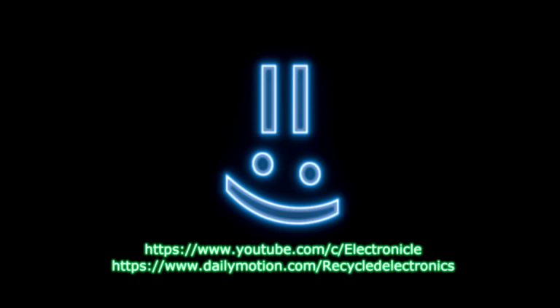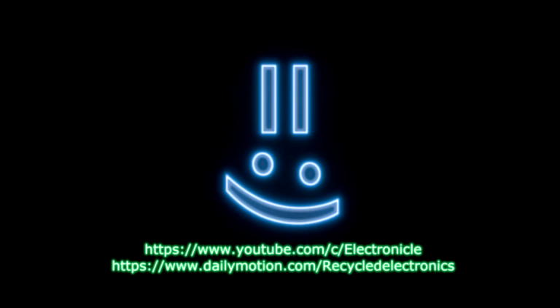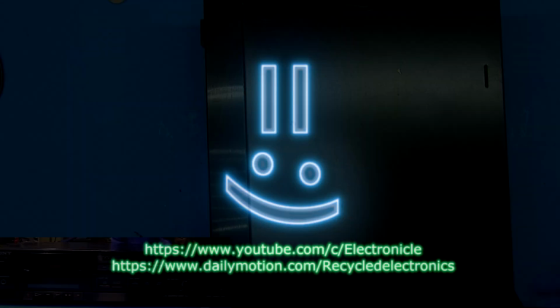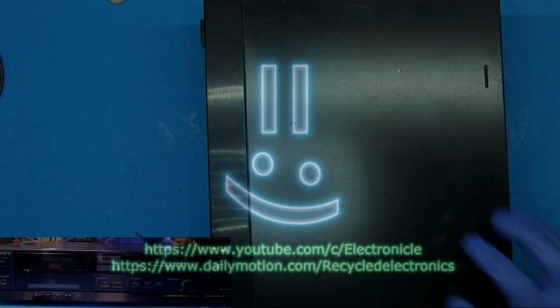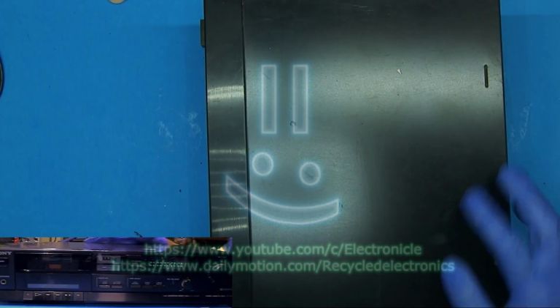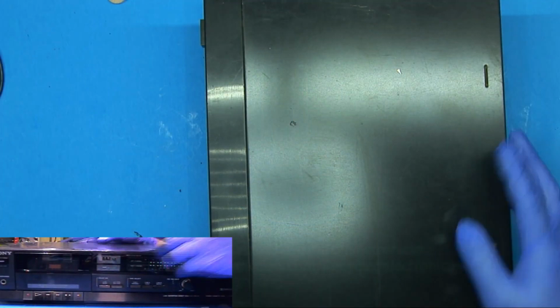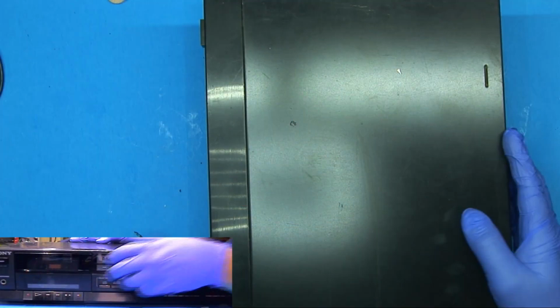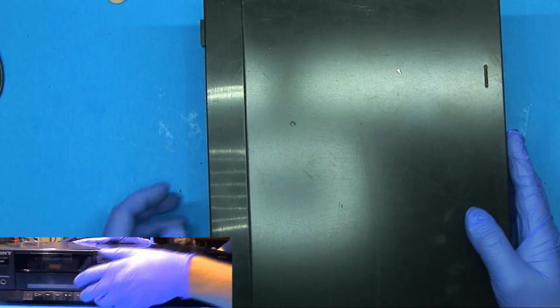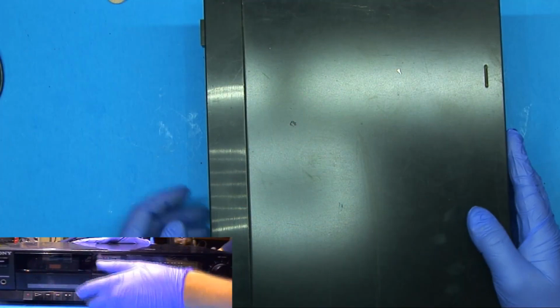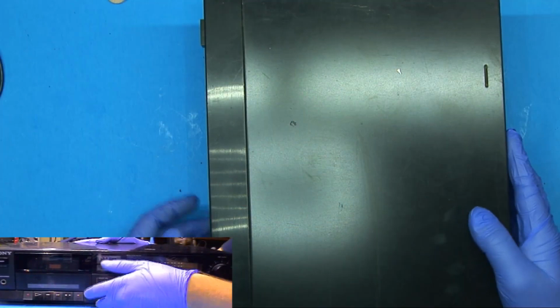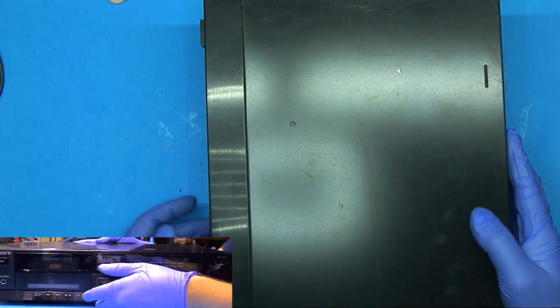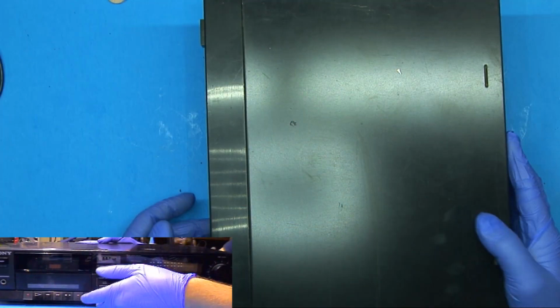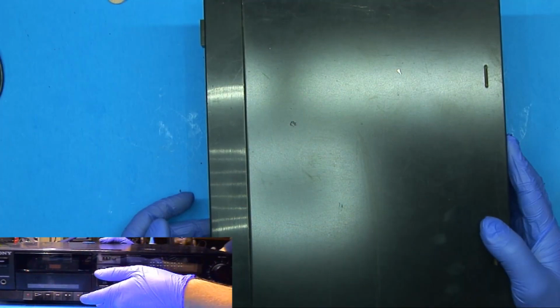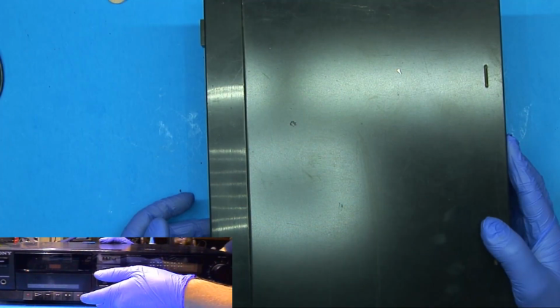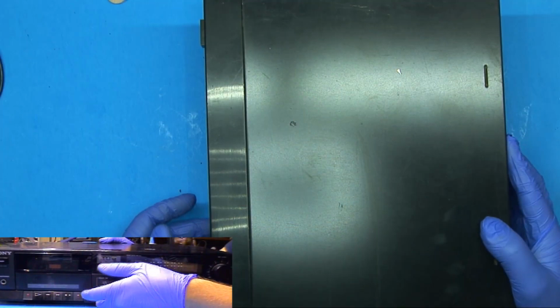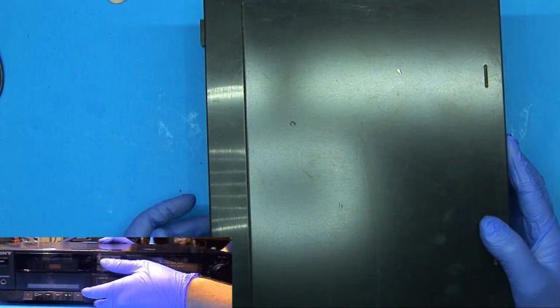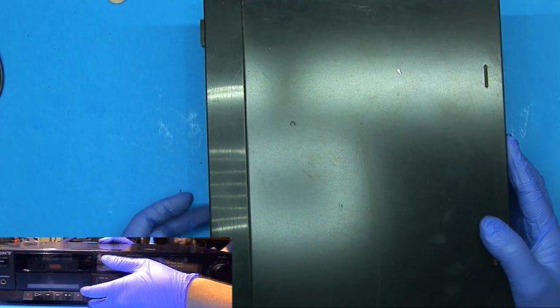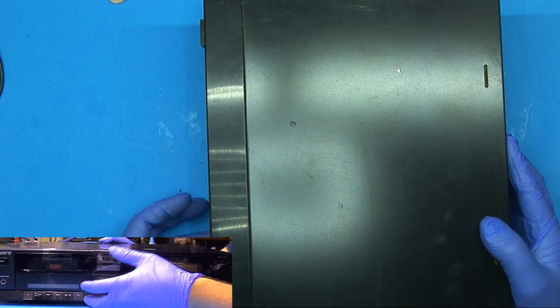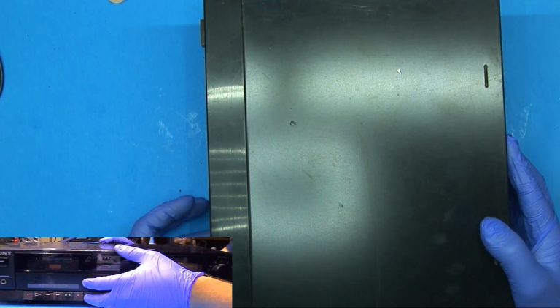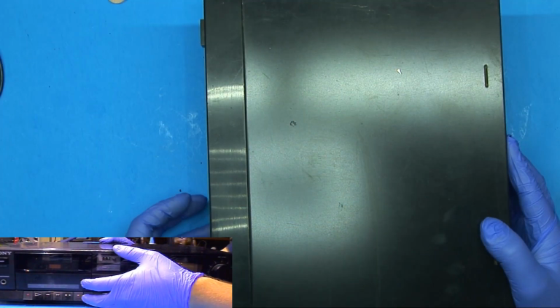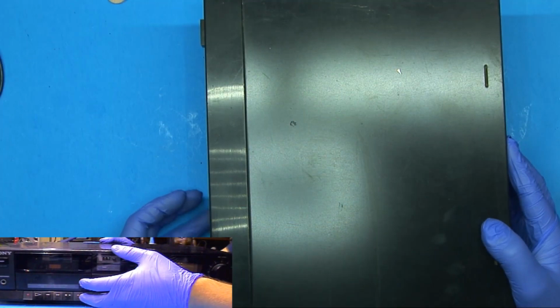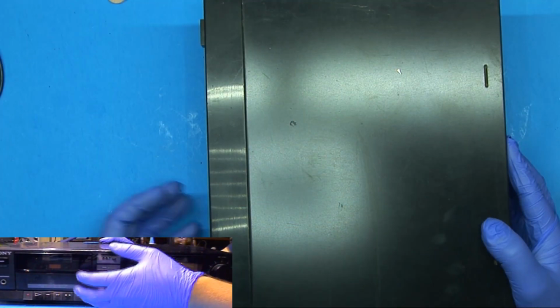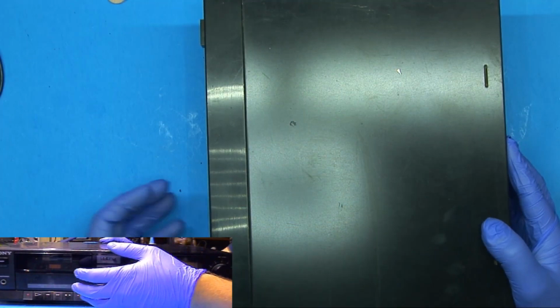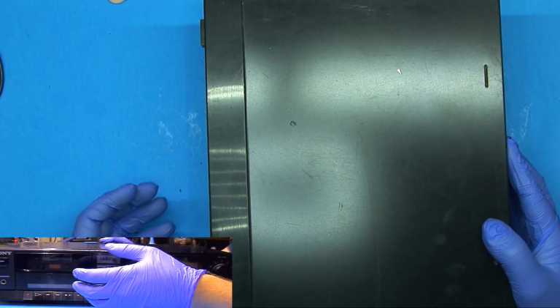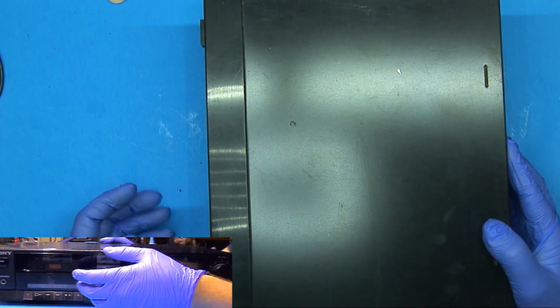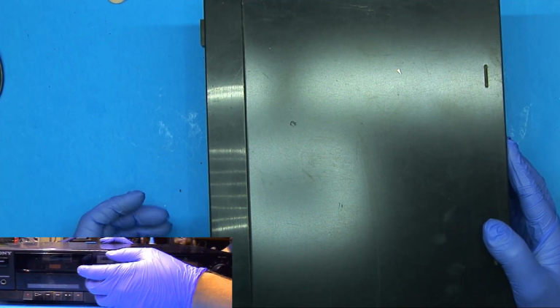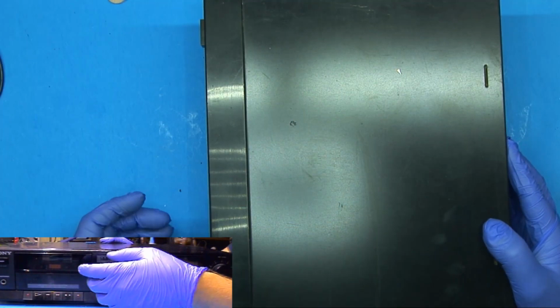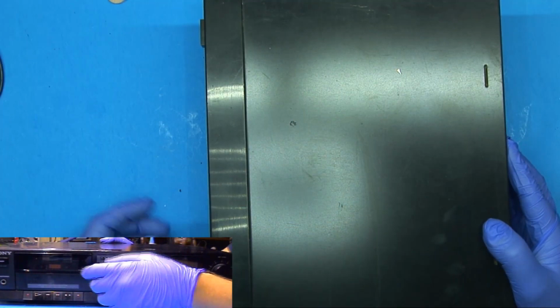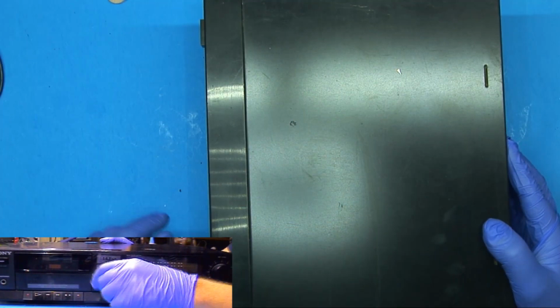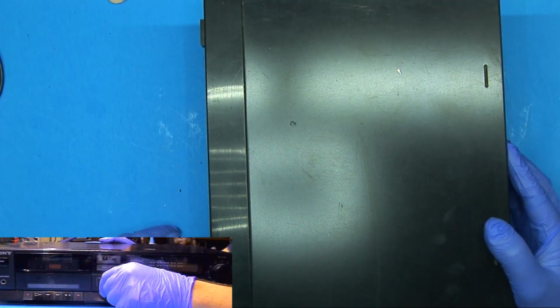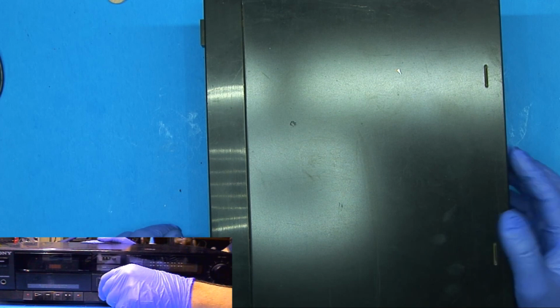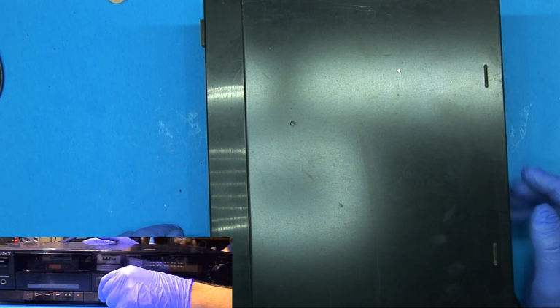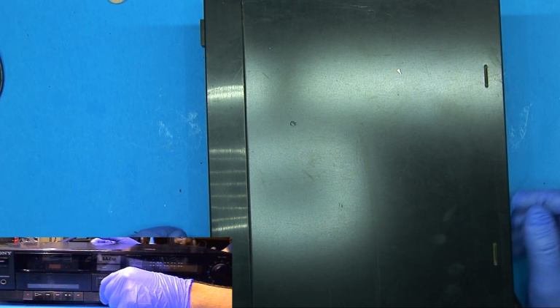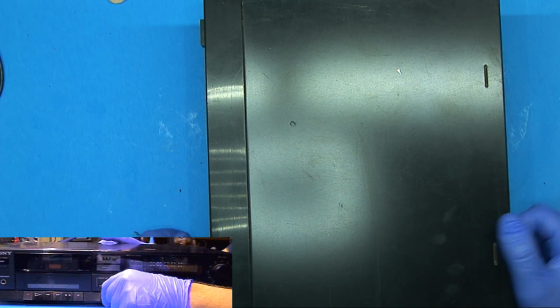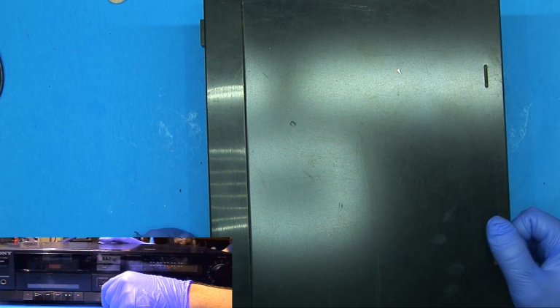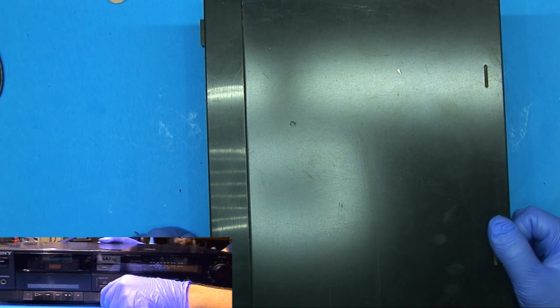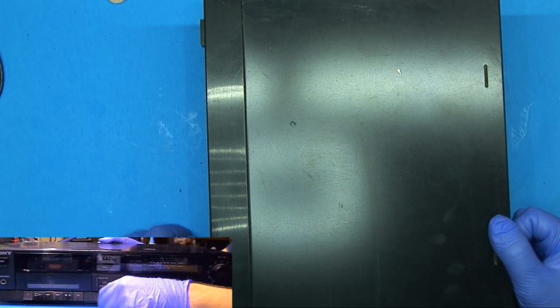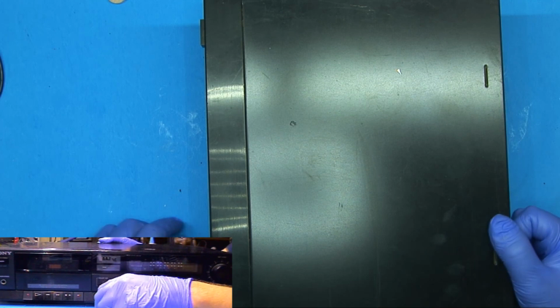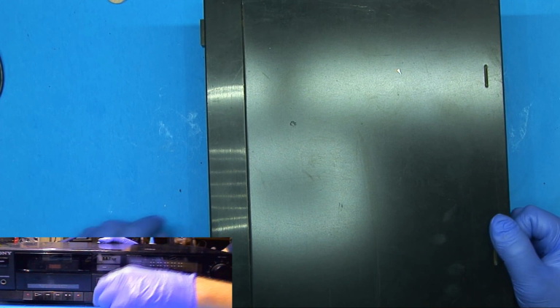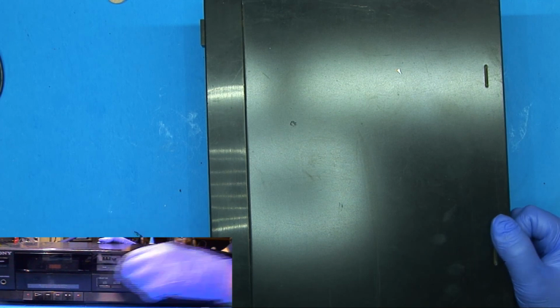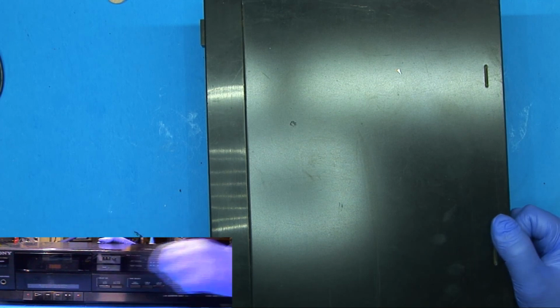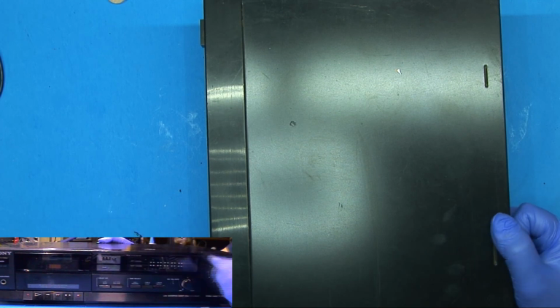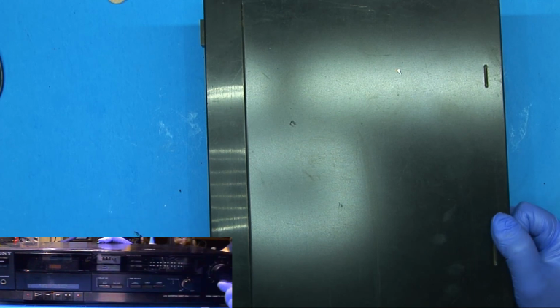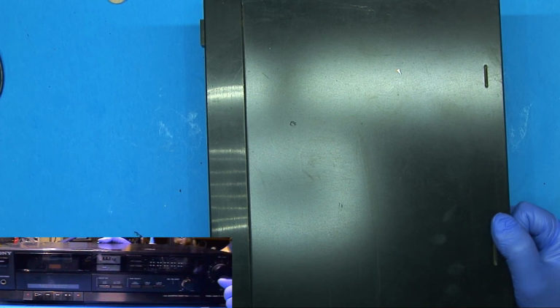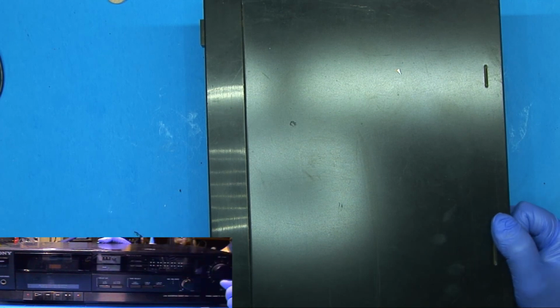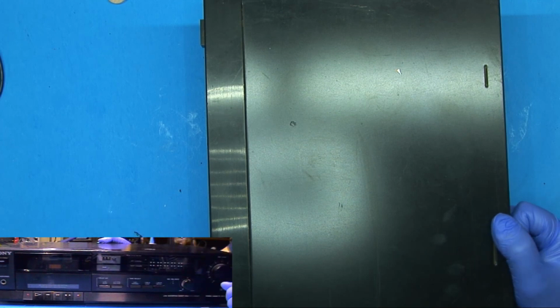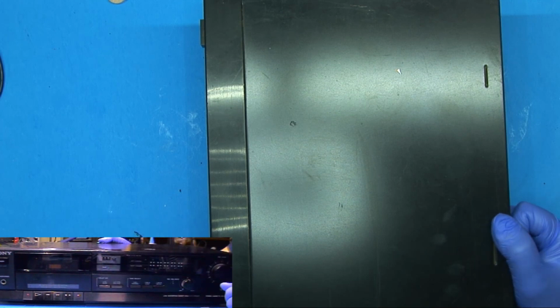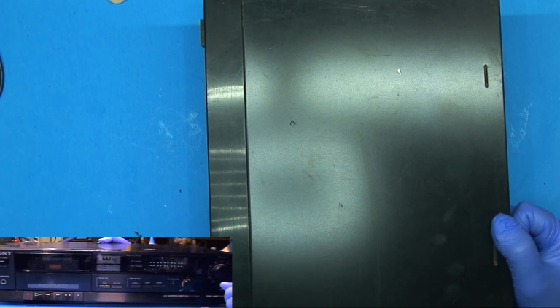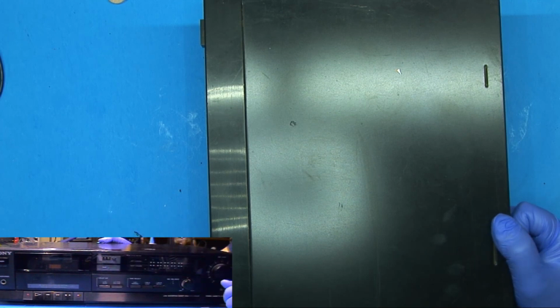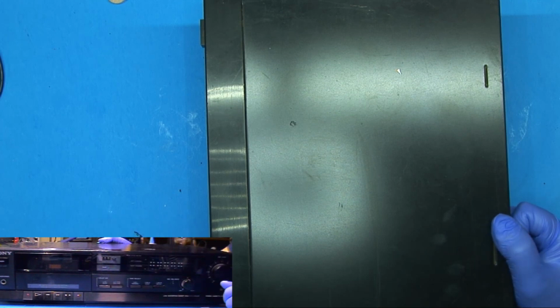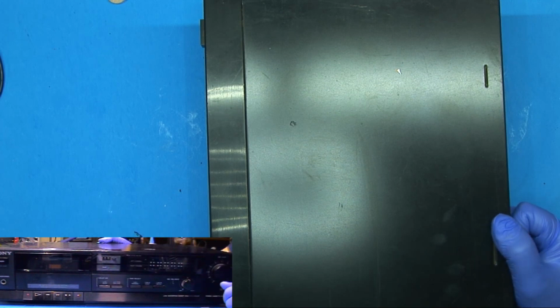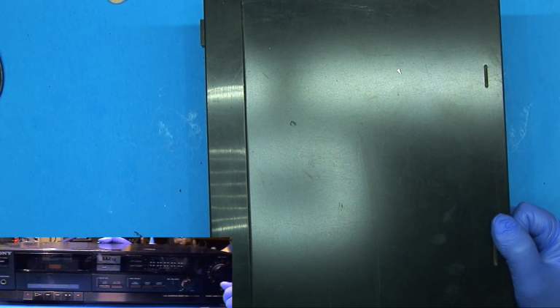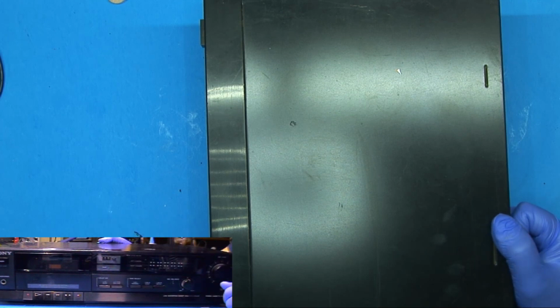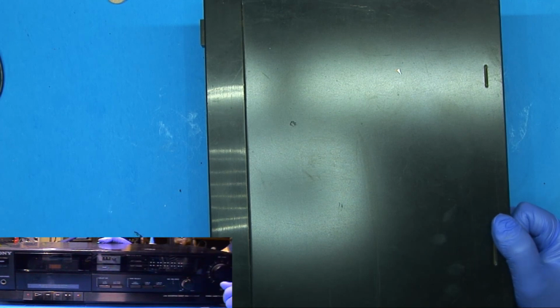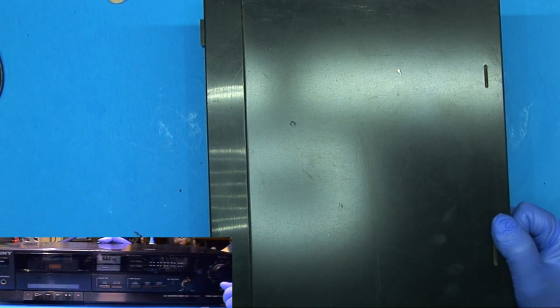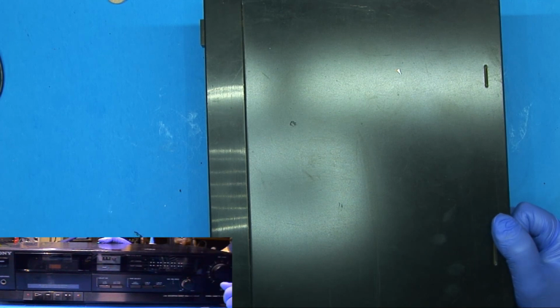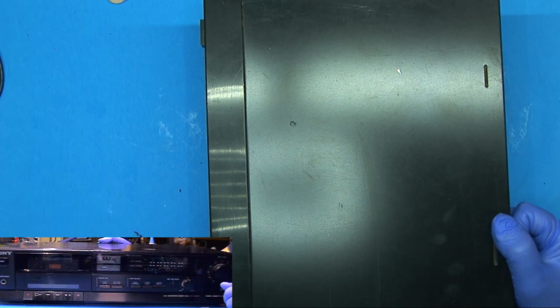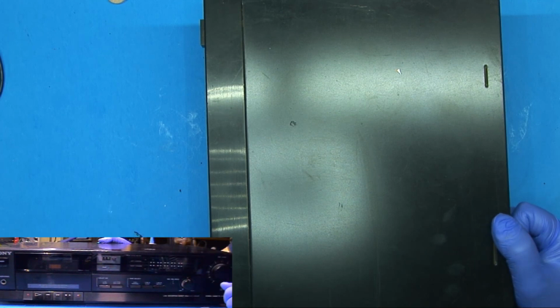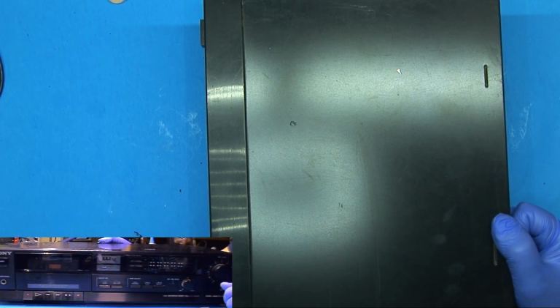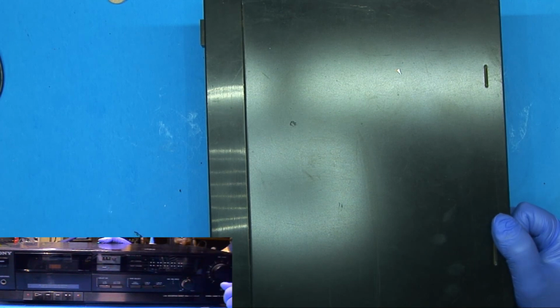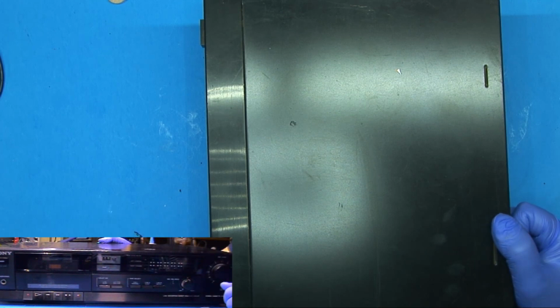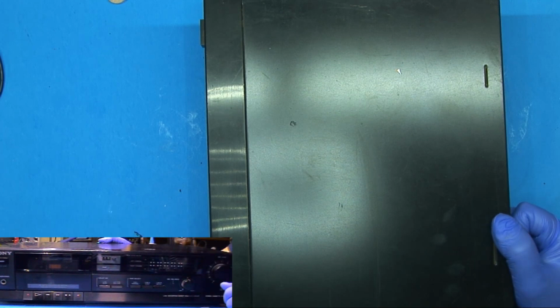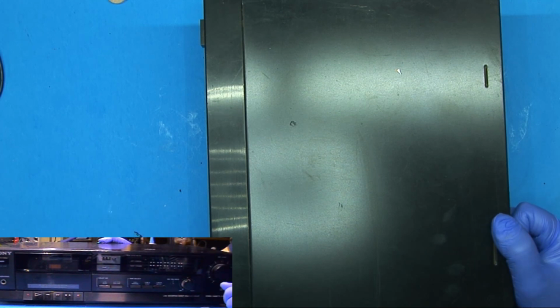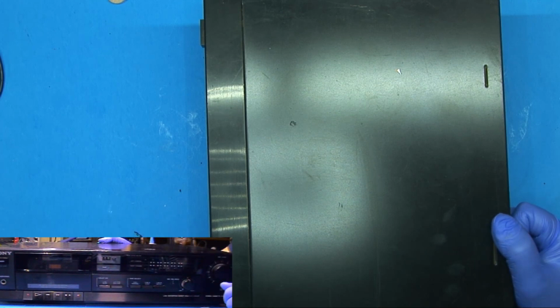What I have here is a tape deck from, I think, the late 80s, early 90s, and it's been sitting on a shelf for about 20 years or so, I'm told.